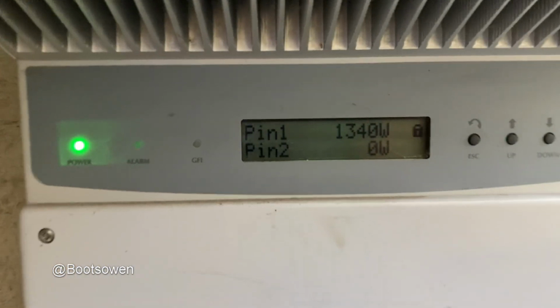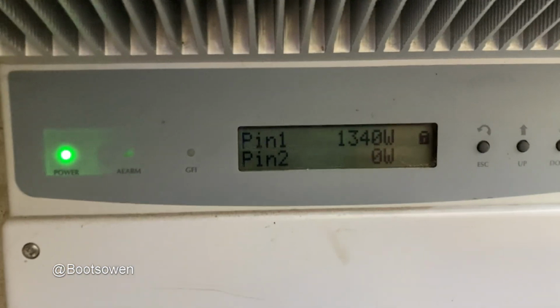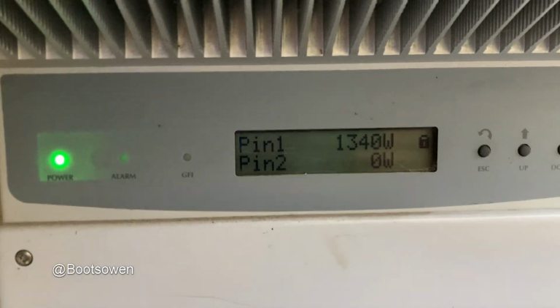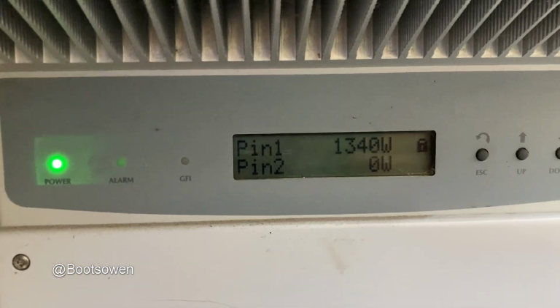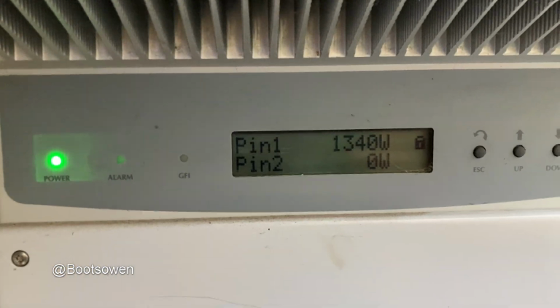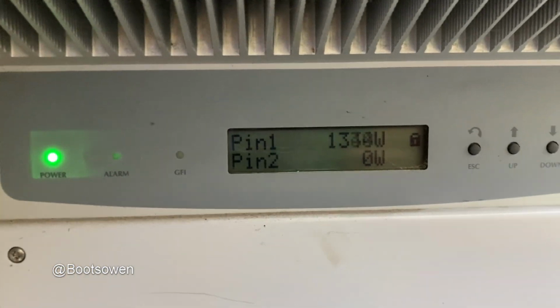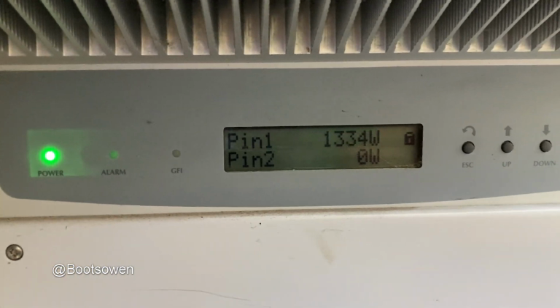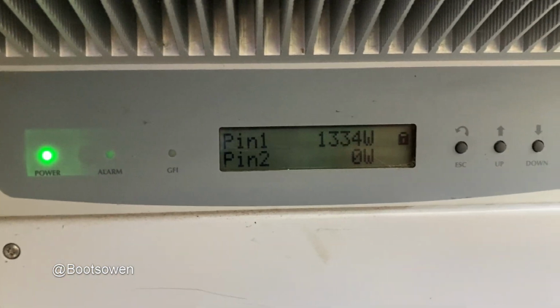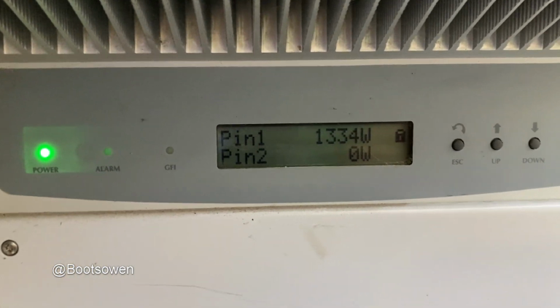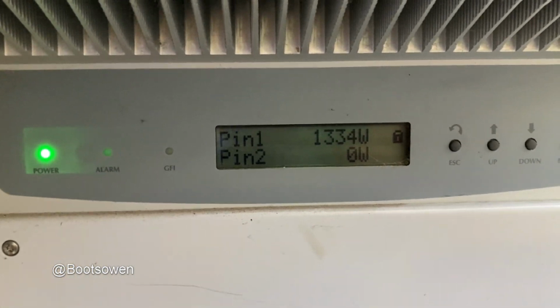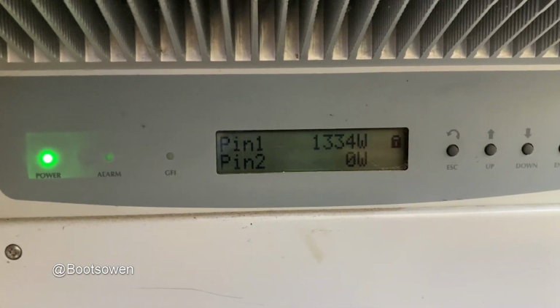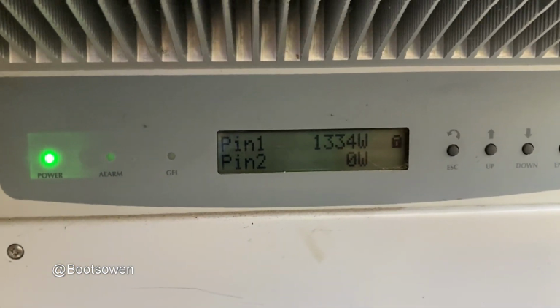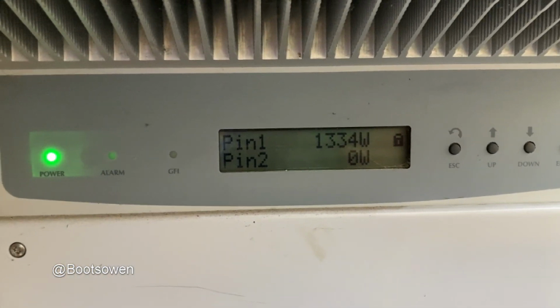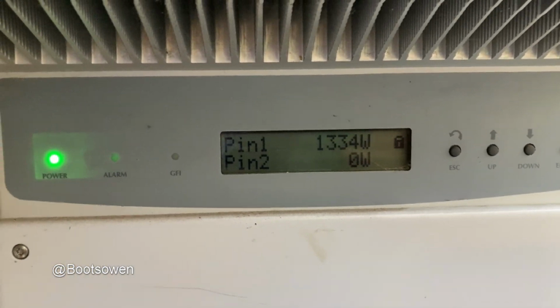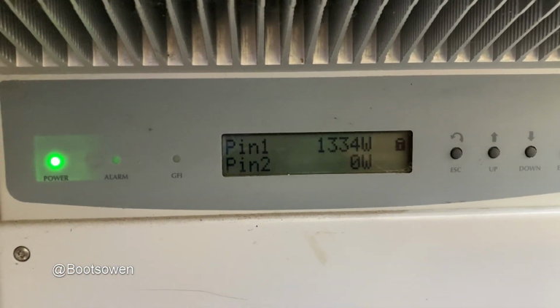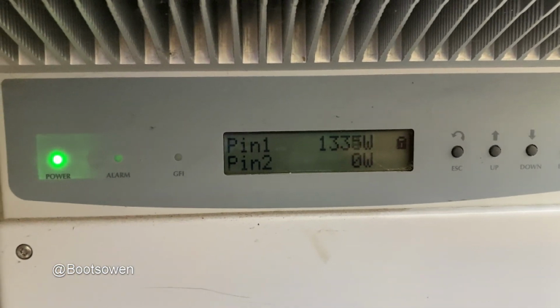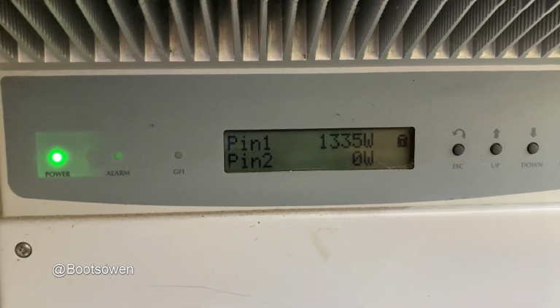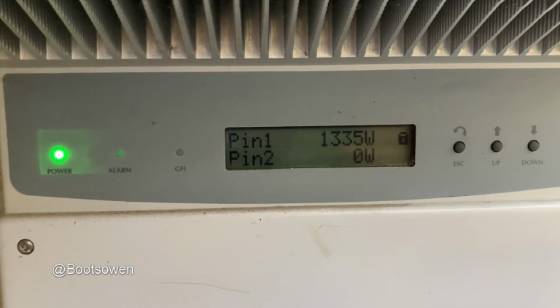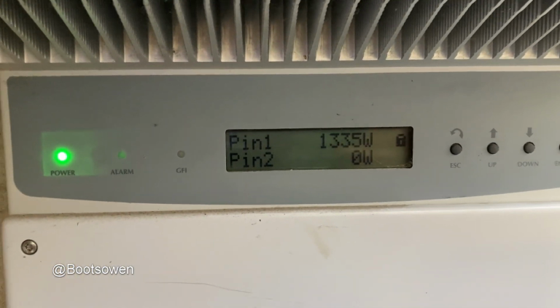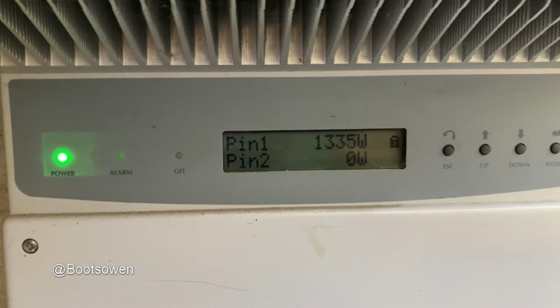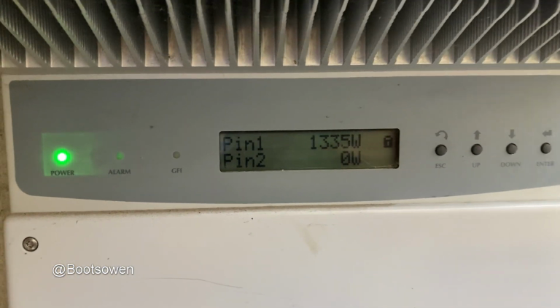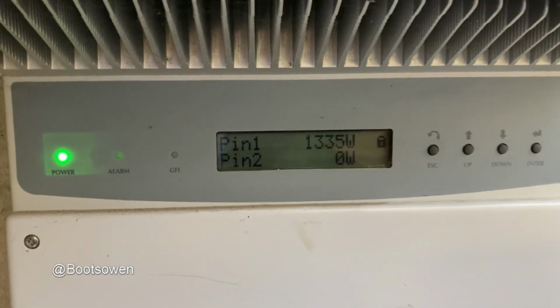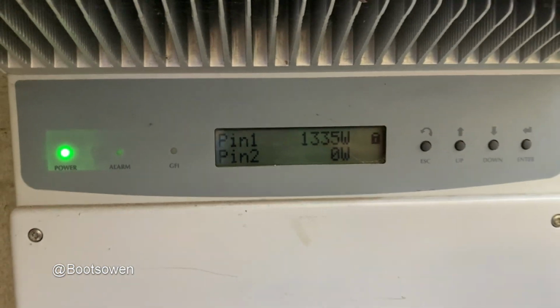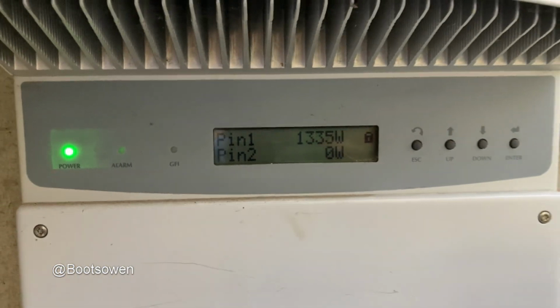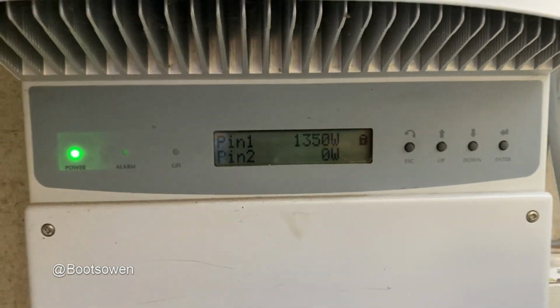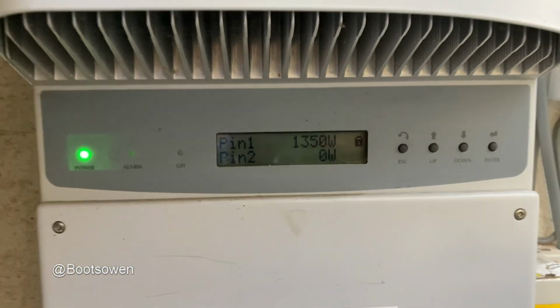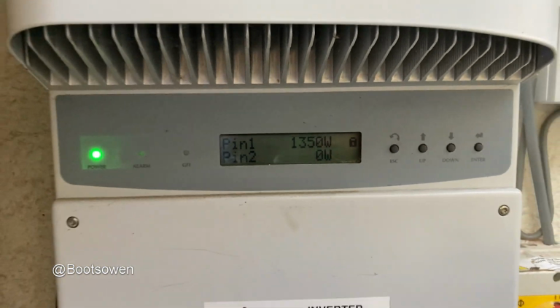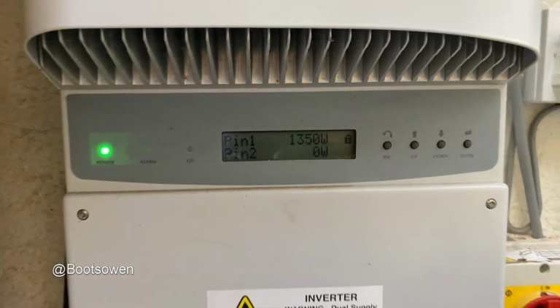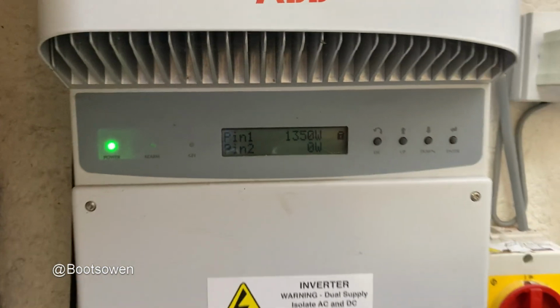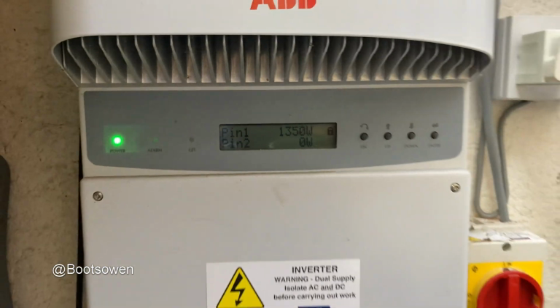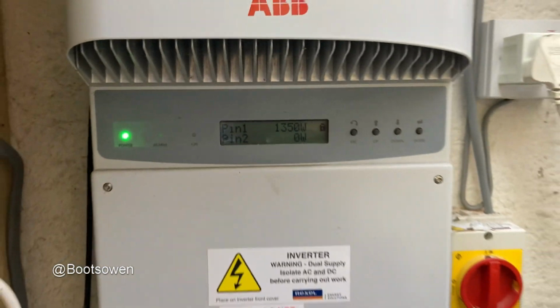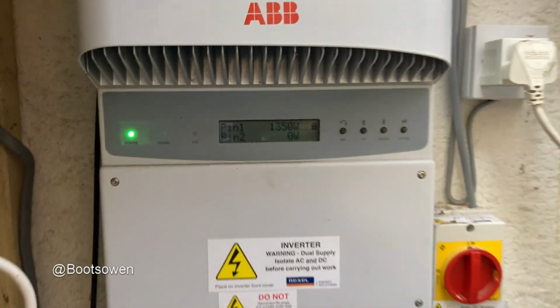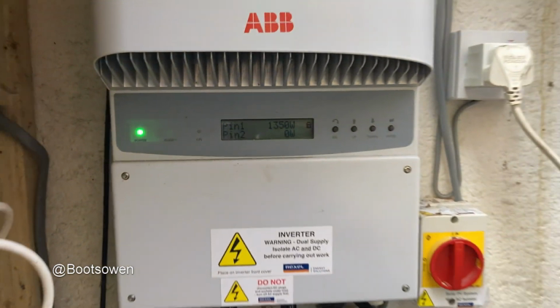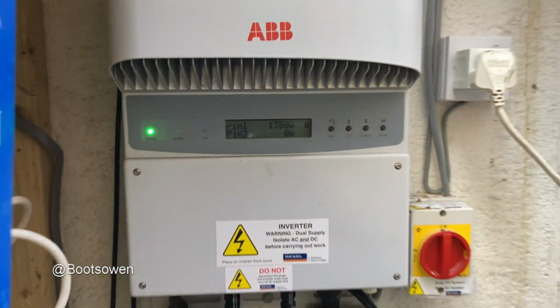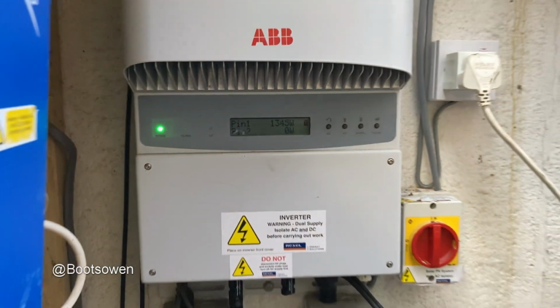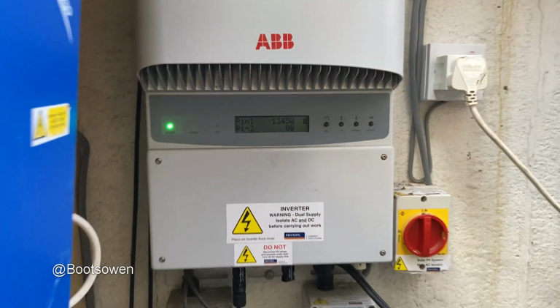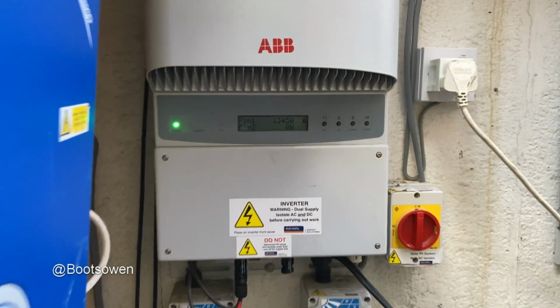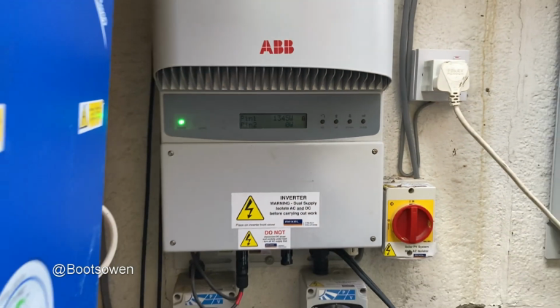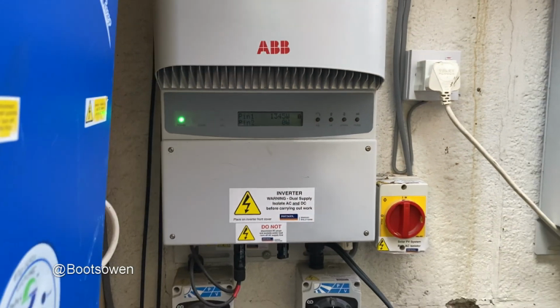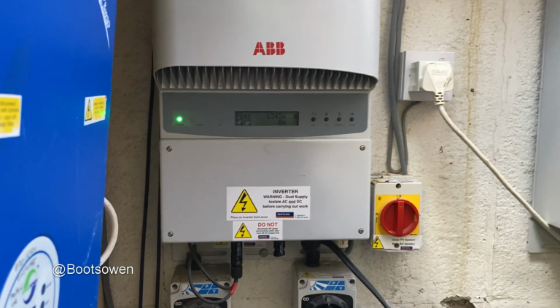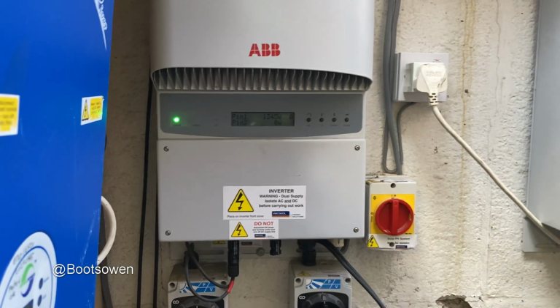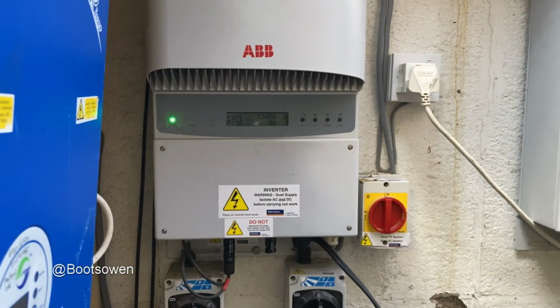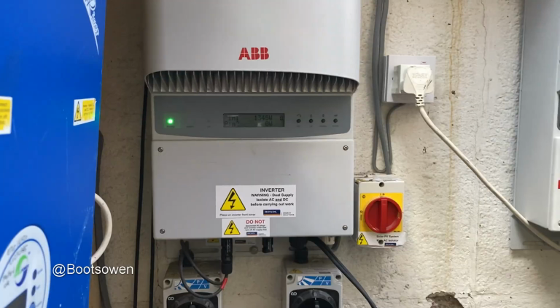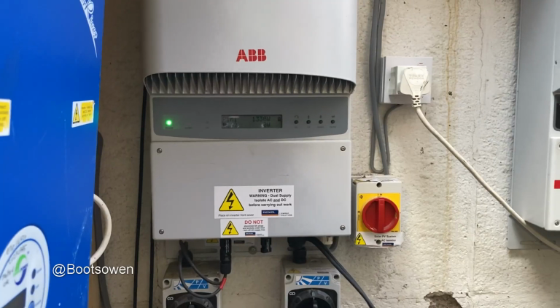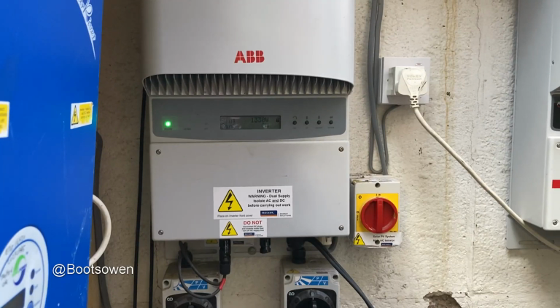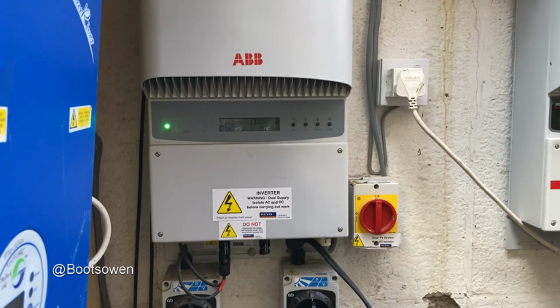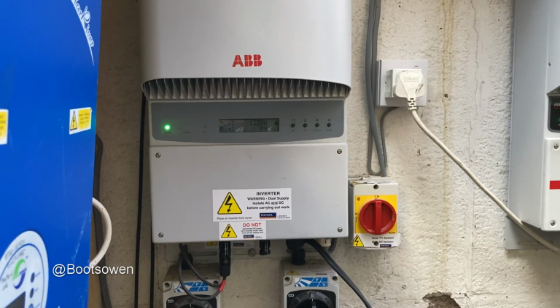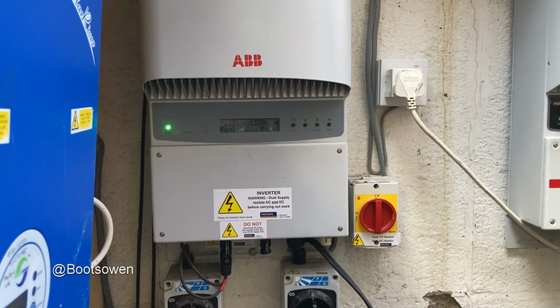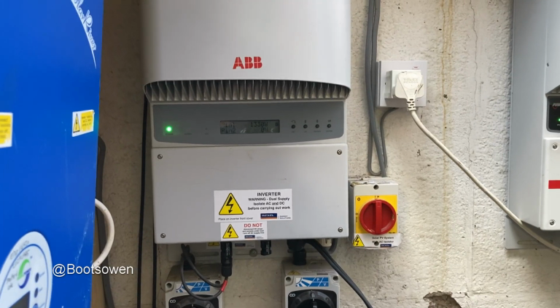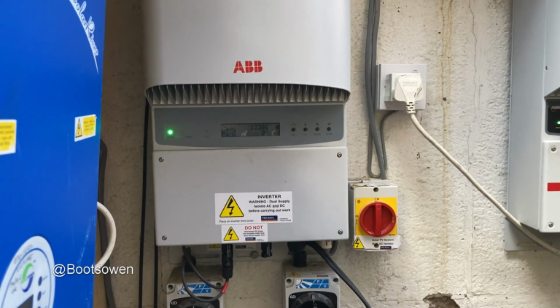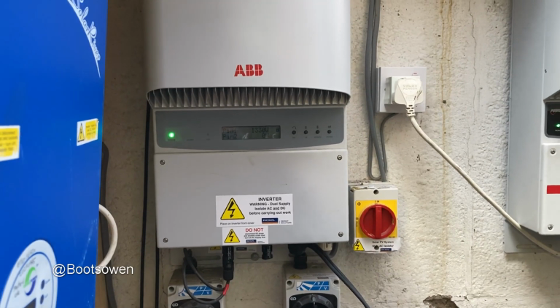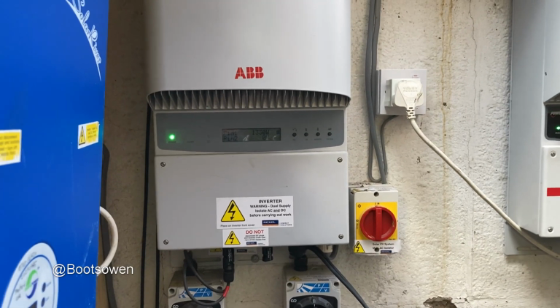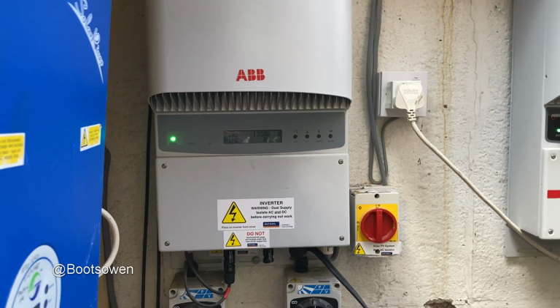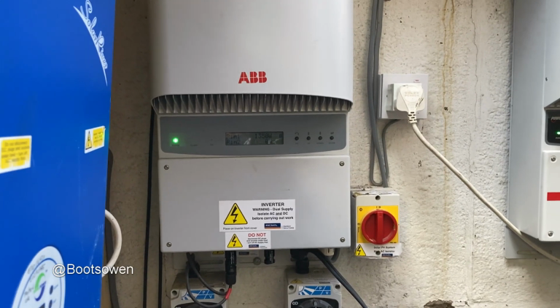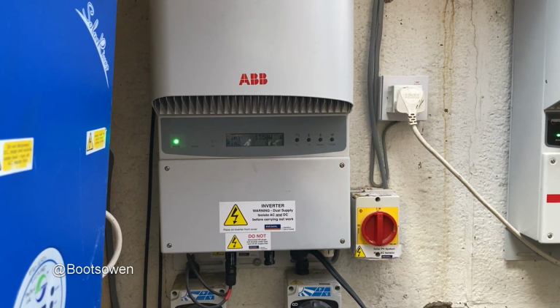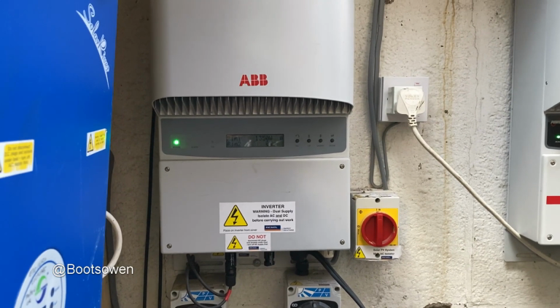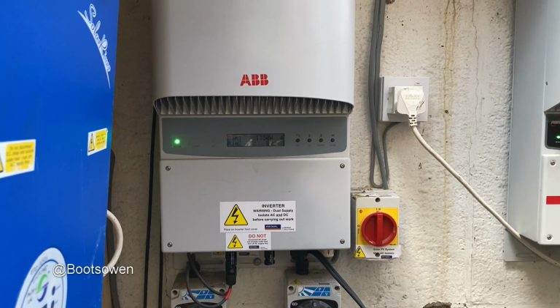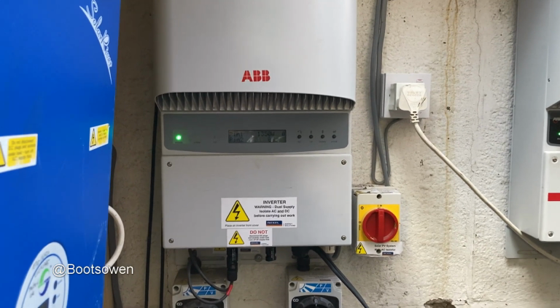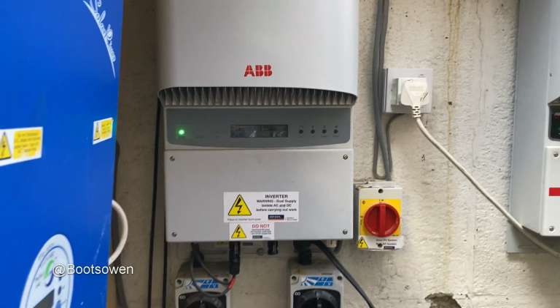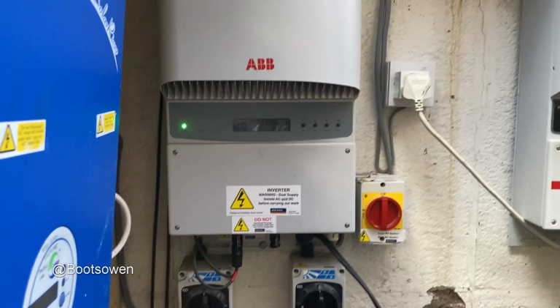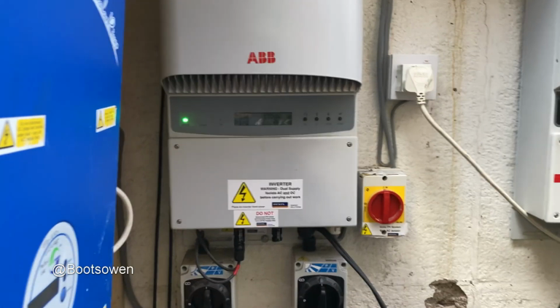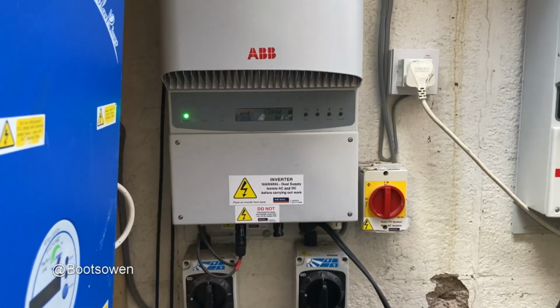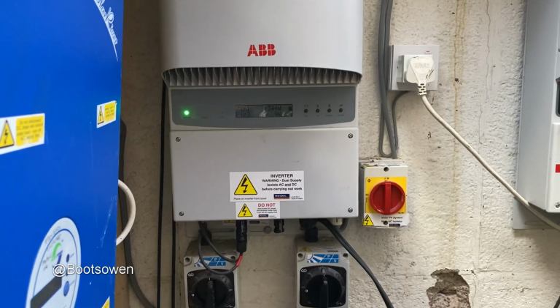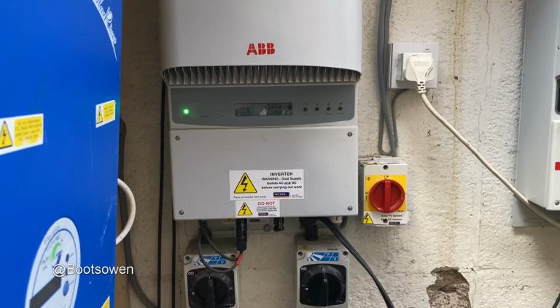So at the moment, these panels are generating 1.3 kilowatts or something like that. So let's give them a bit of a wash and see what happens.